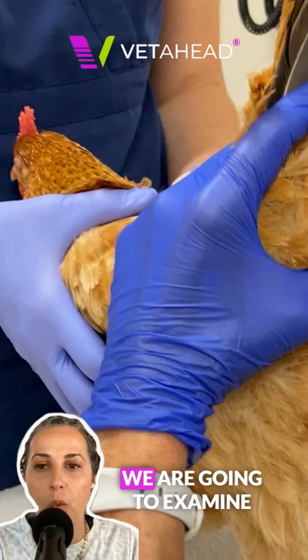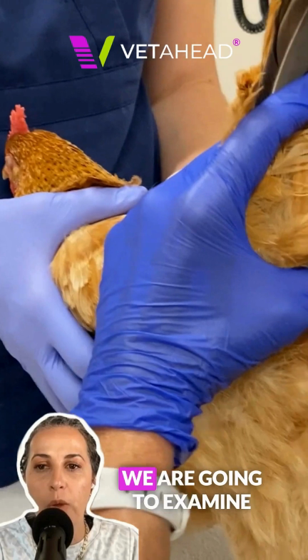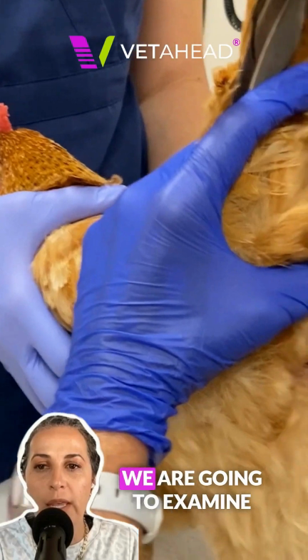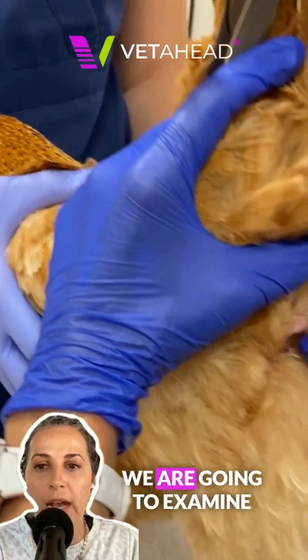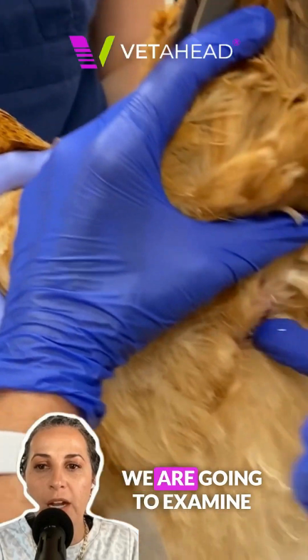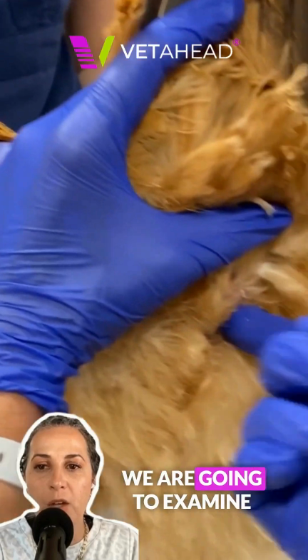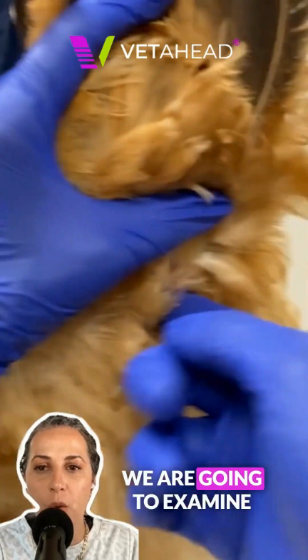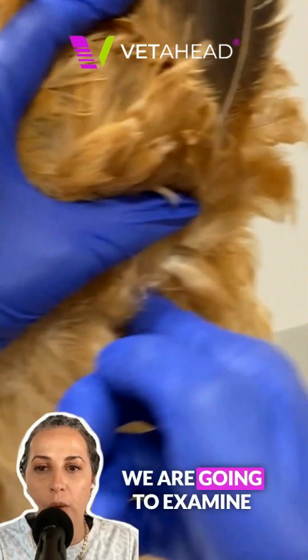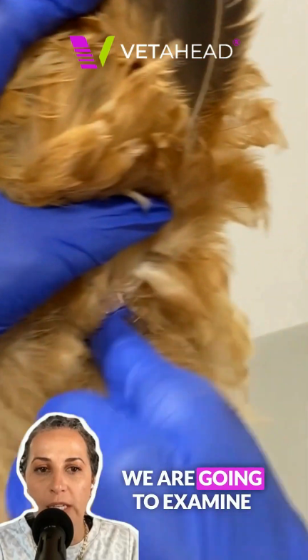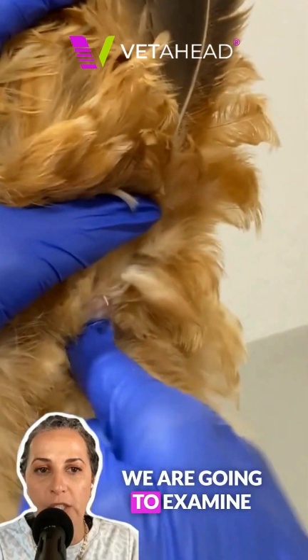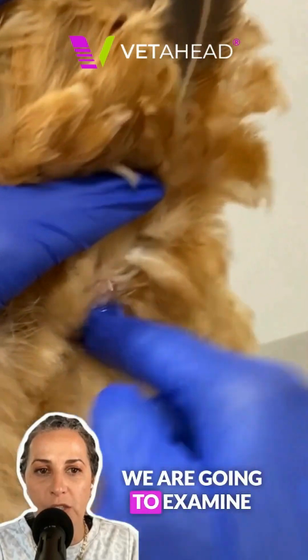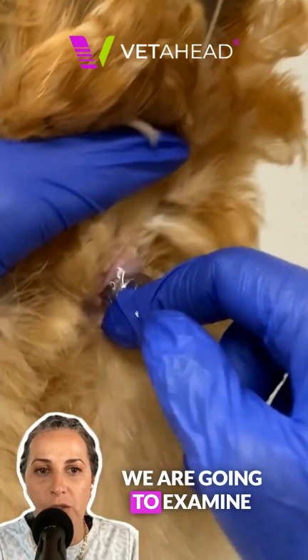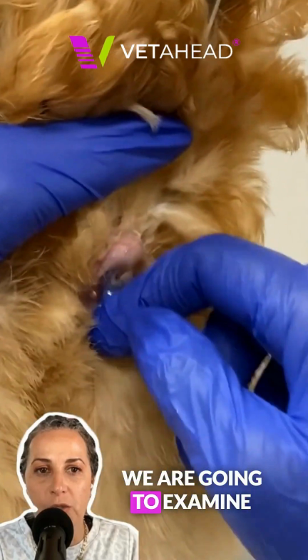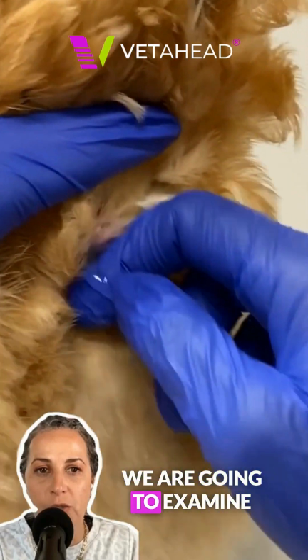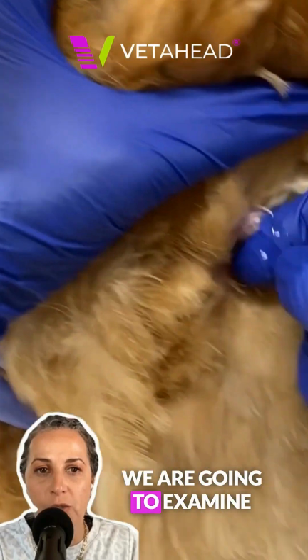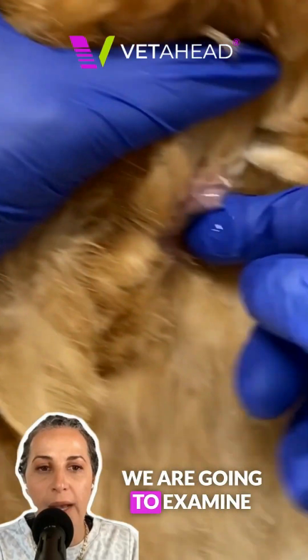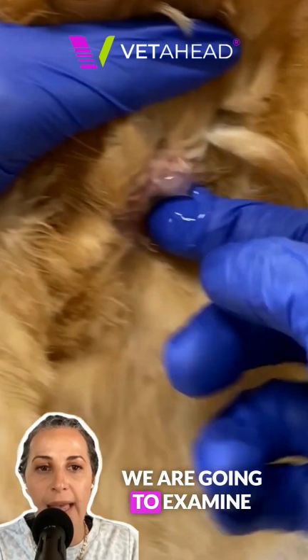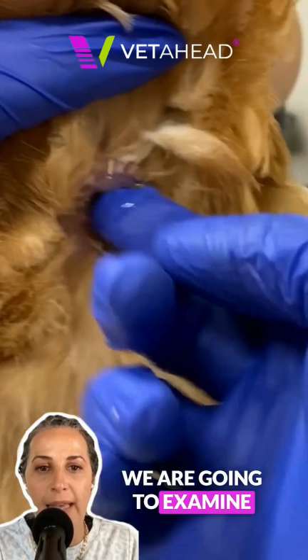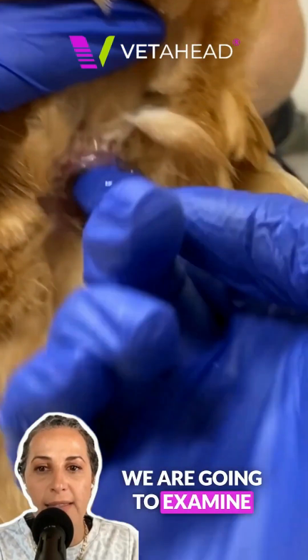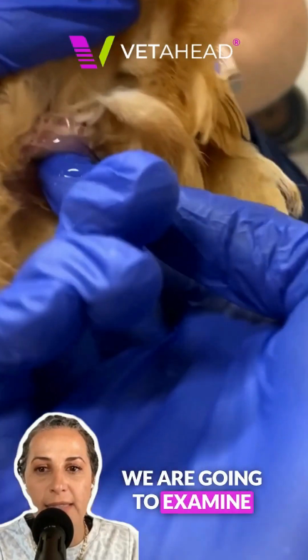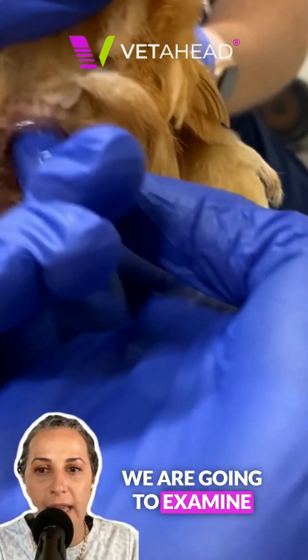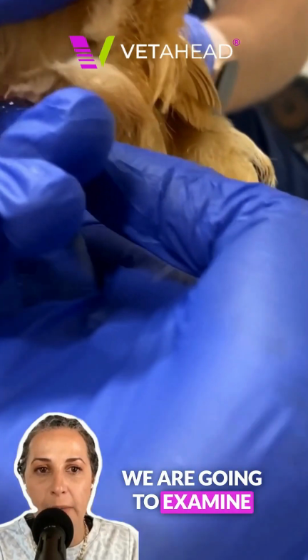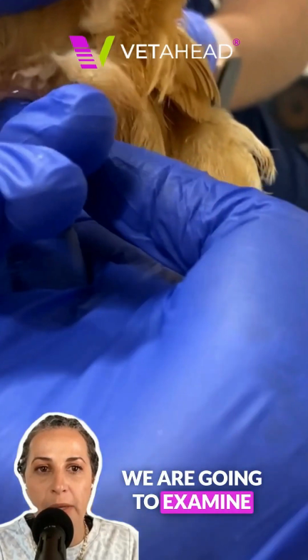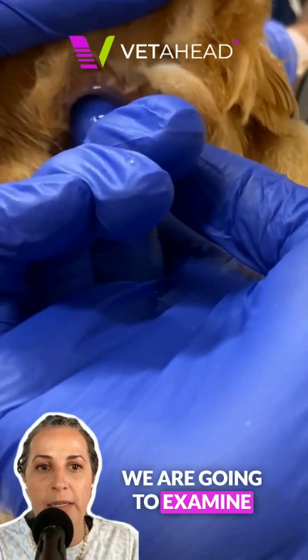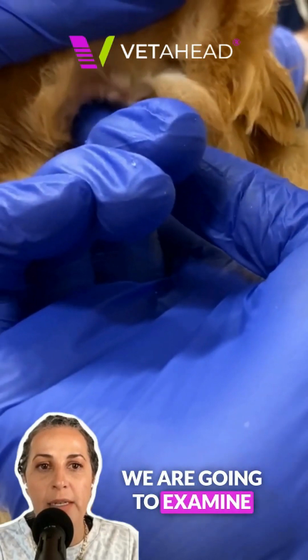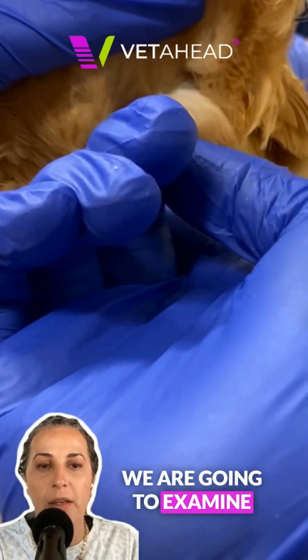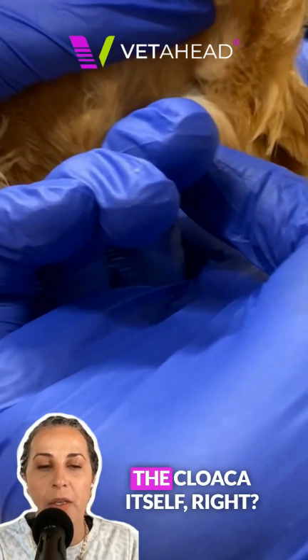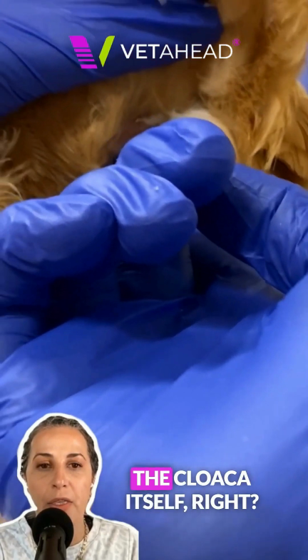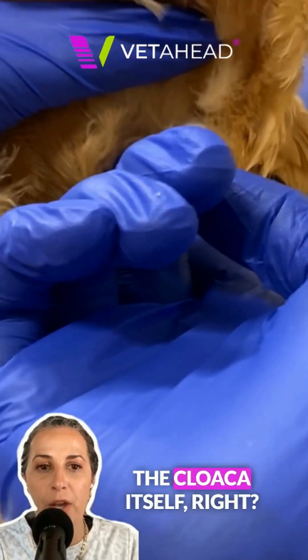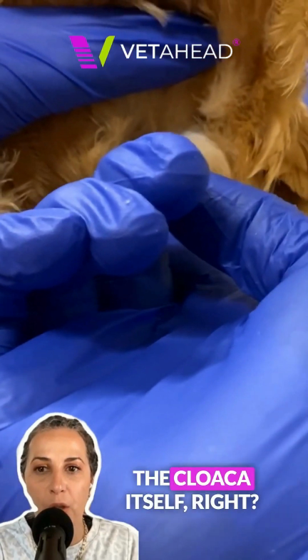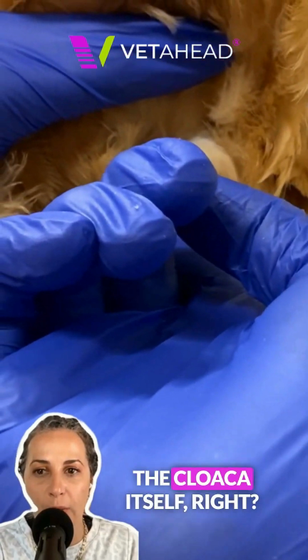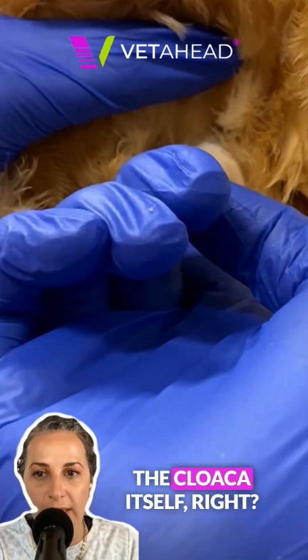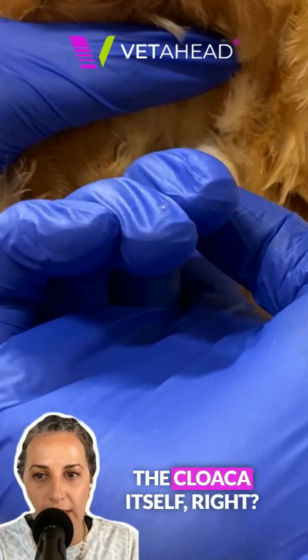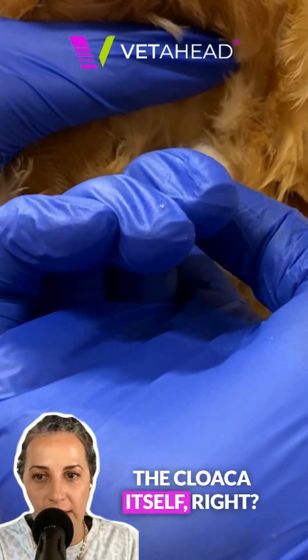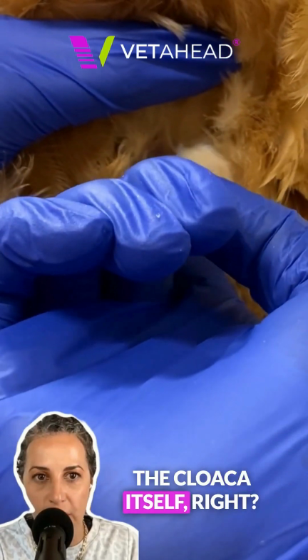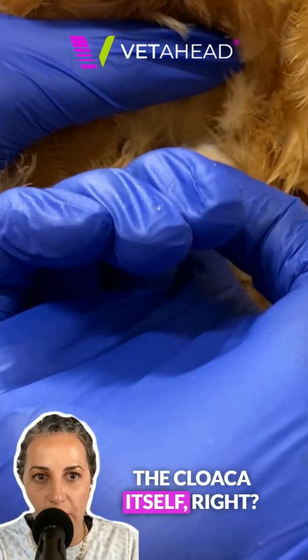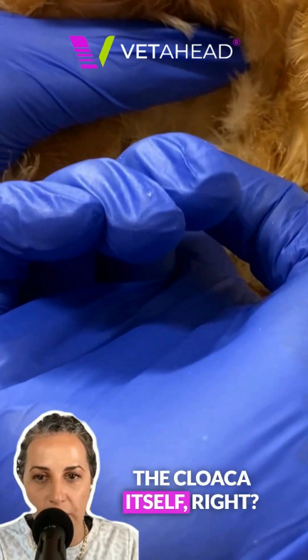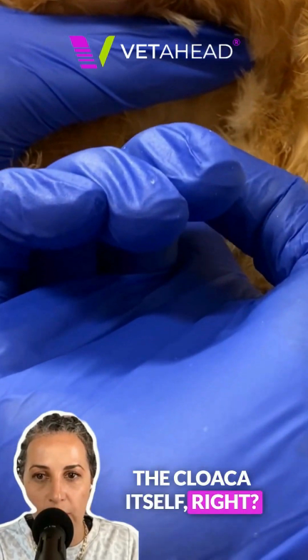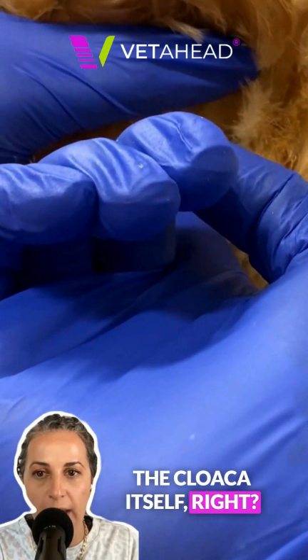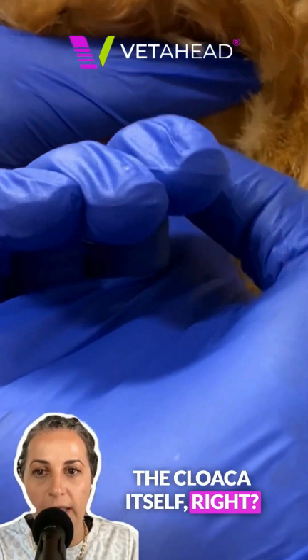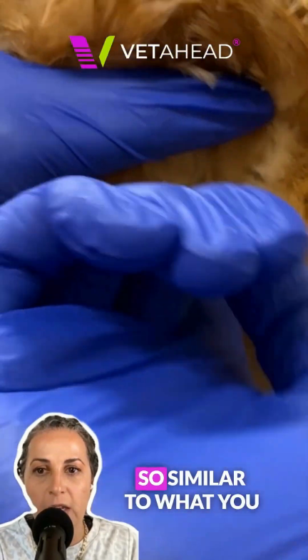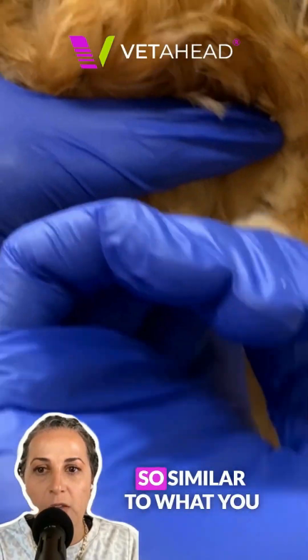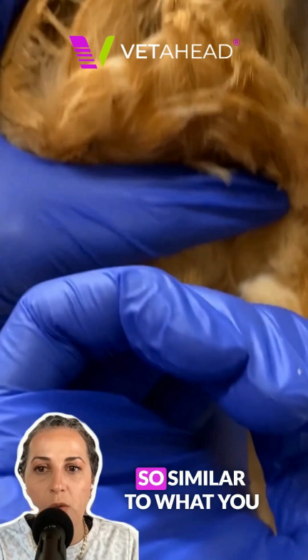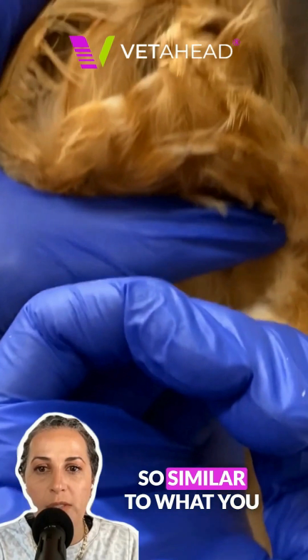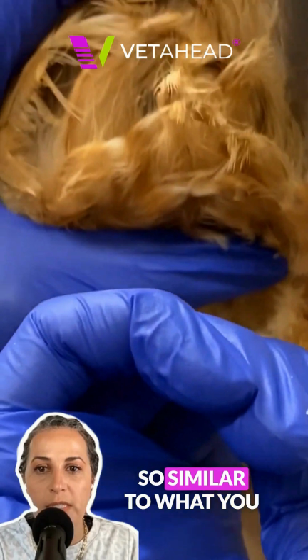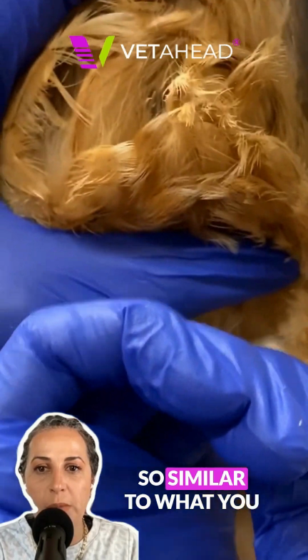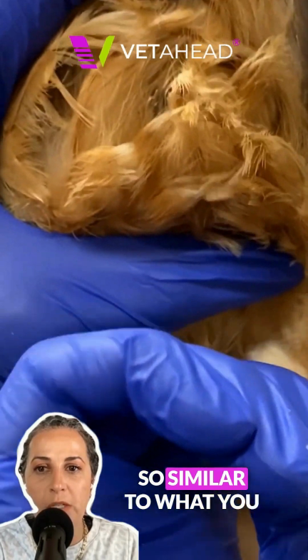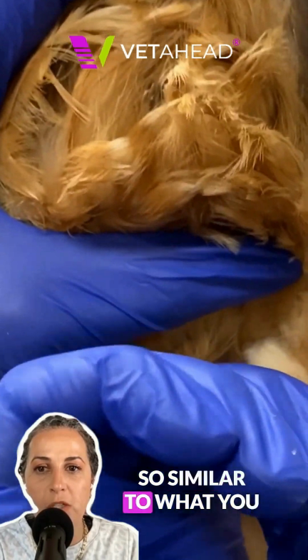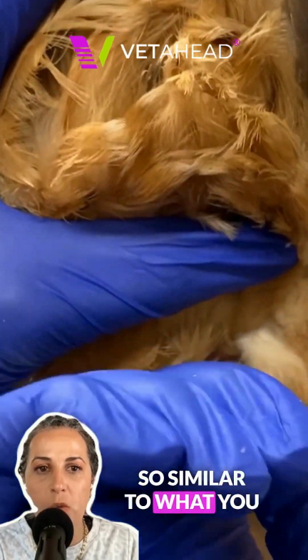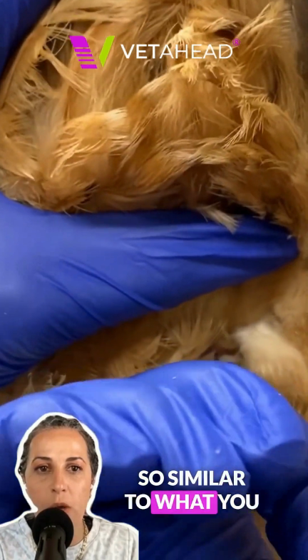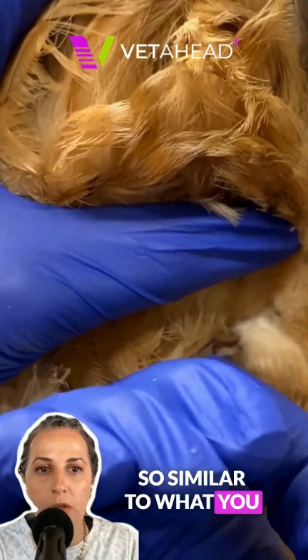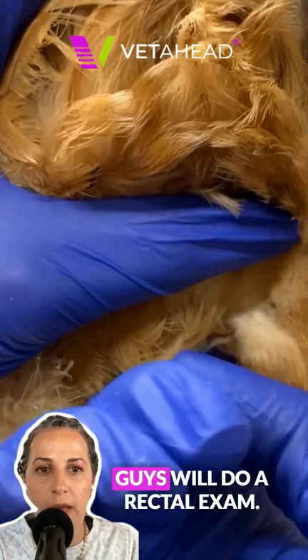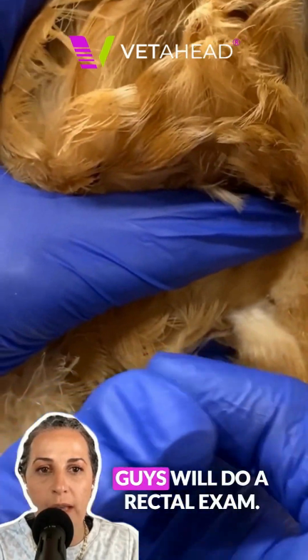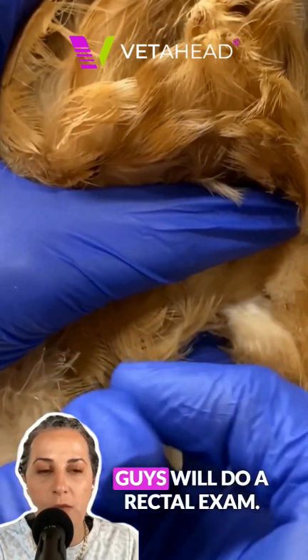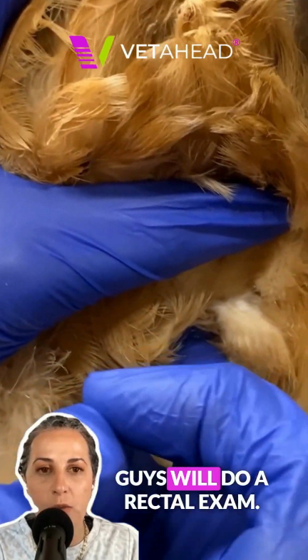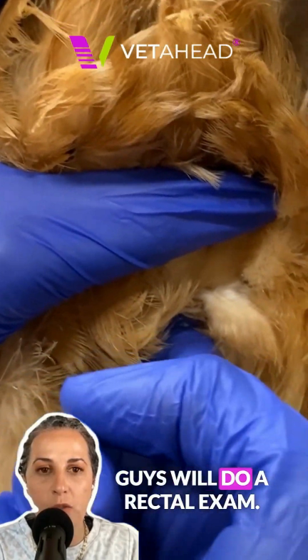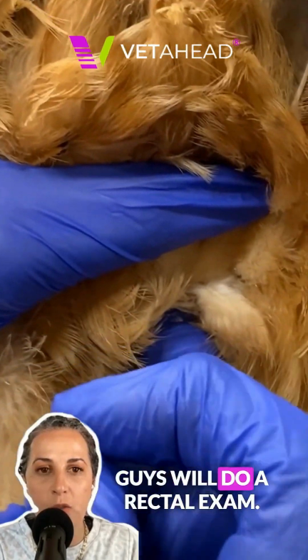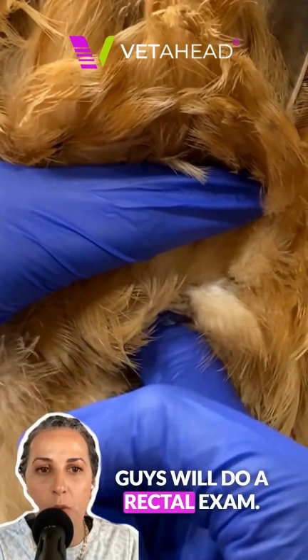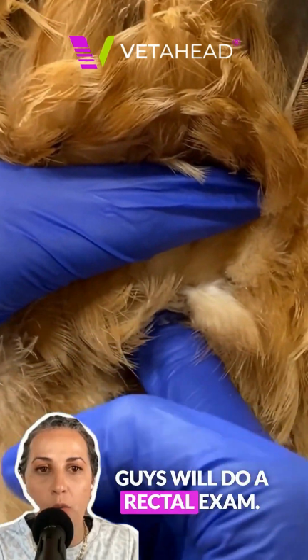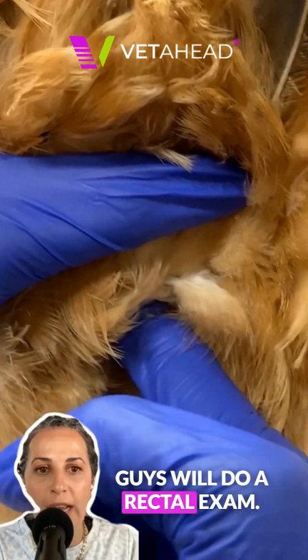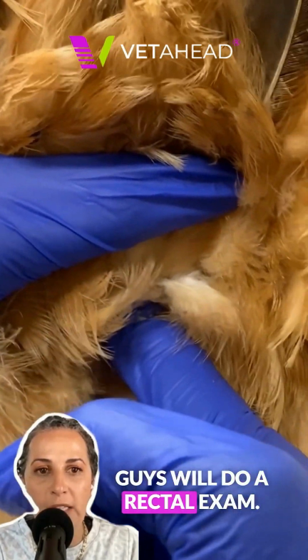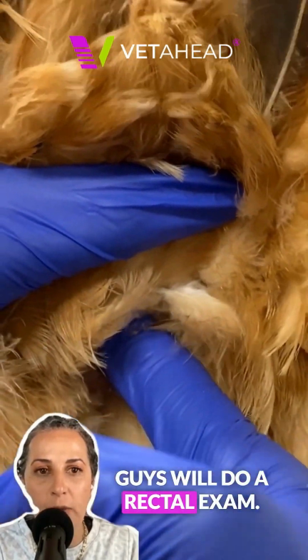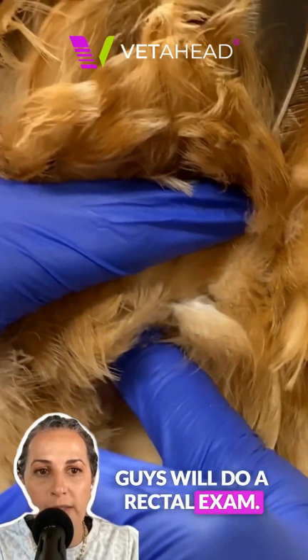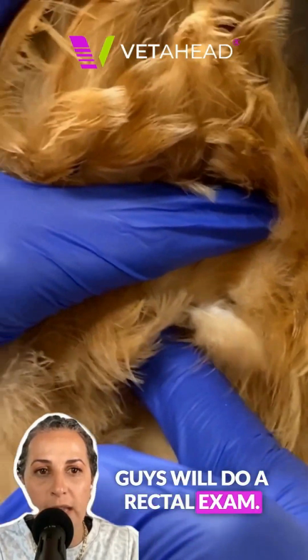We are going to examine the cloaca itself. Similar to what you guys will do, a rectal exam.